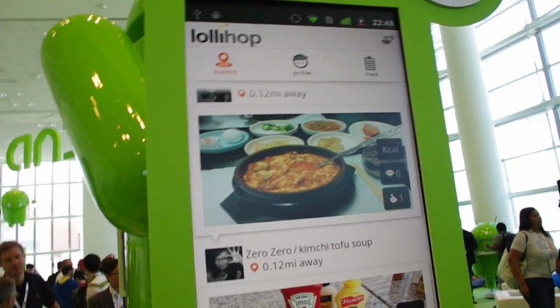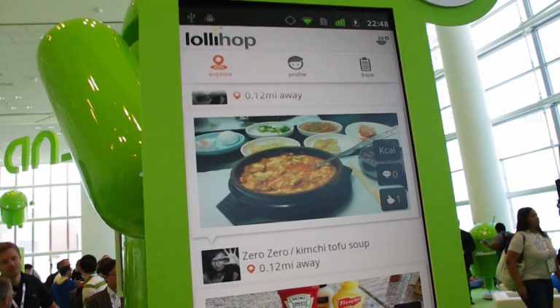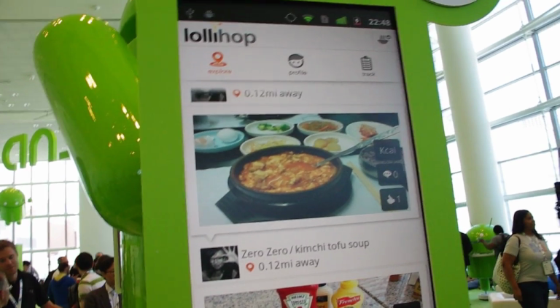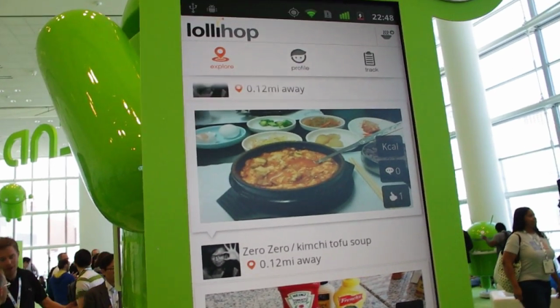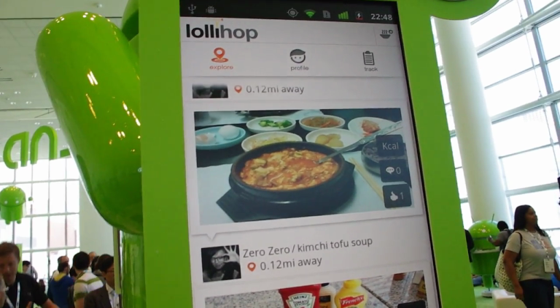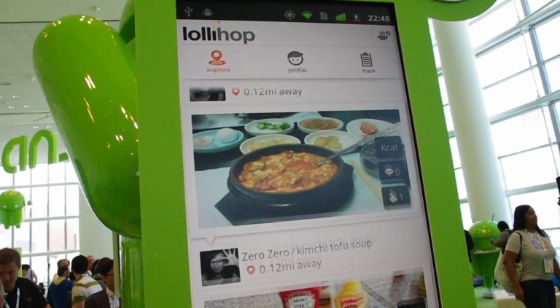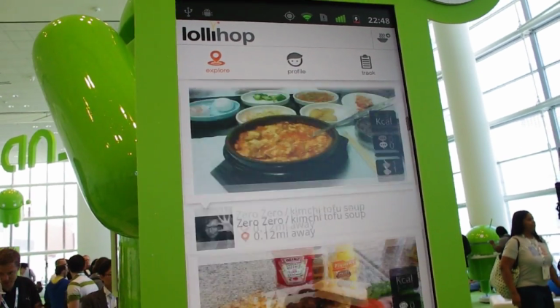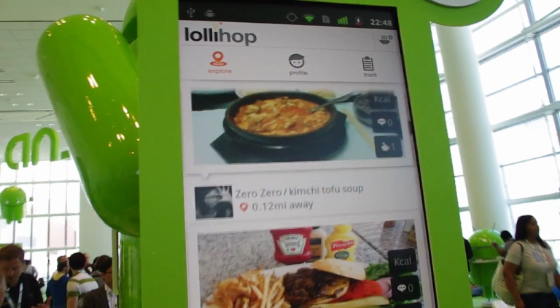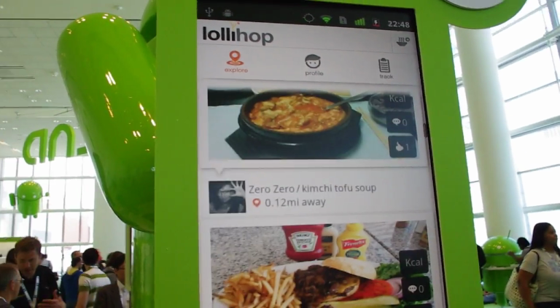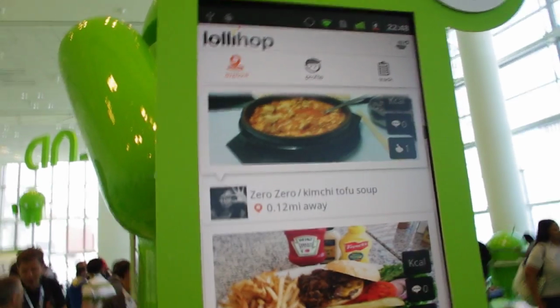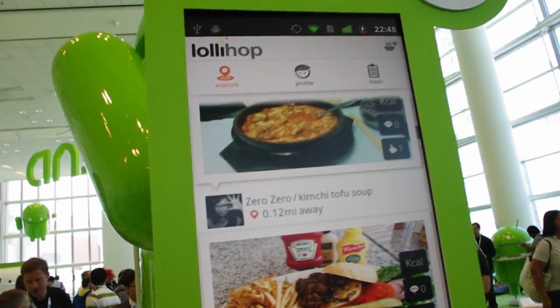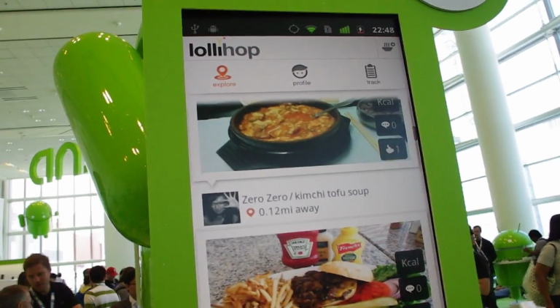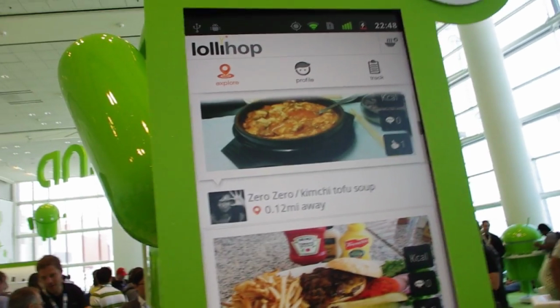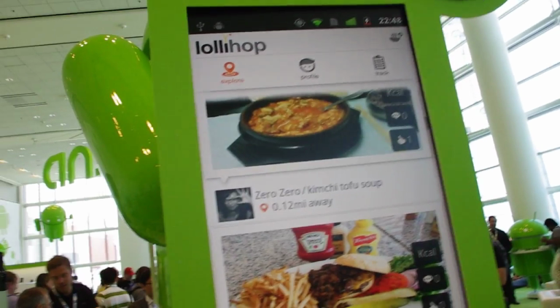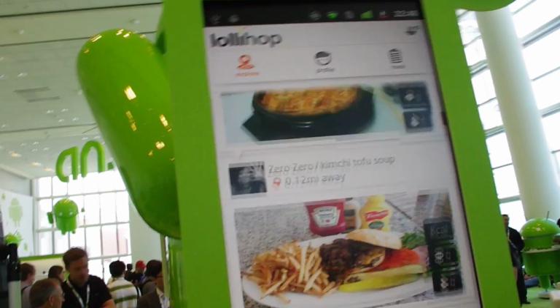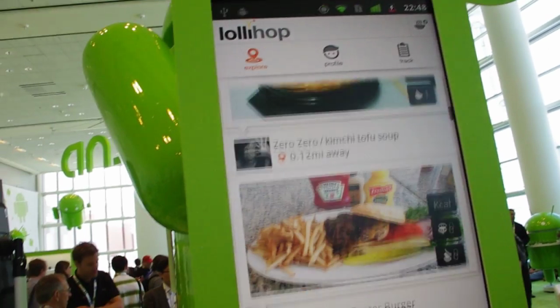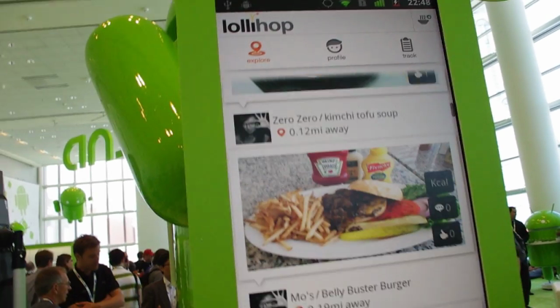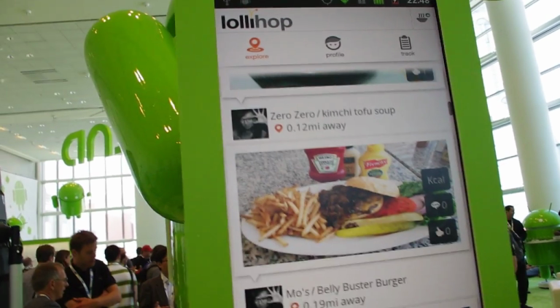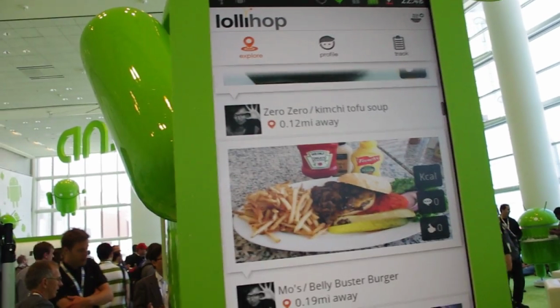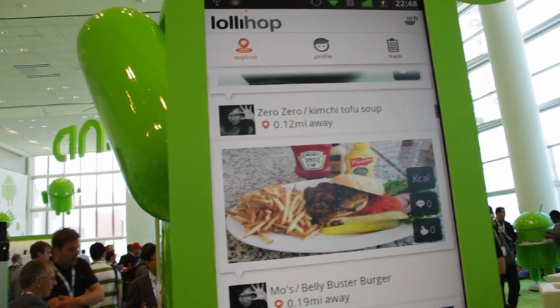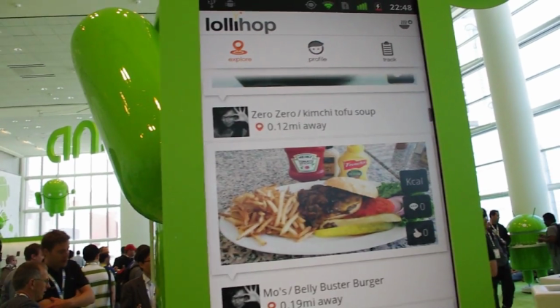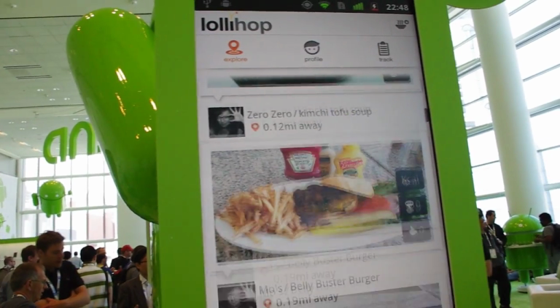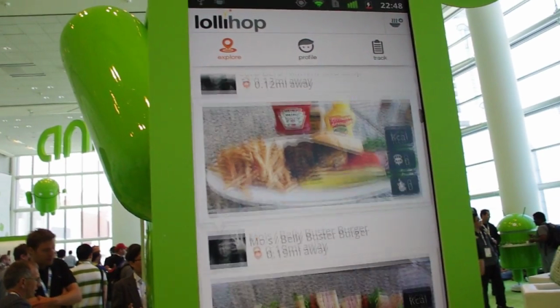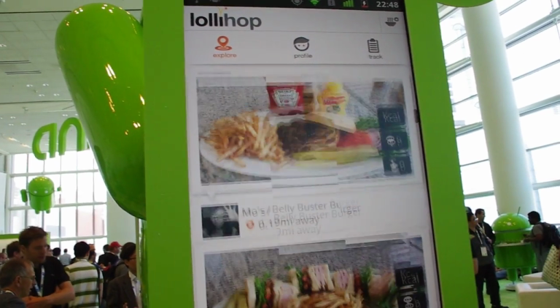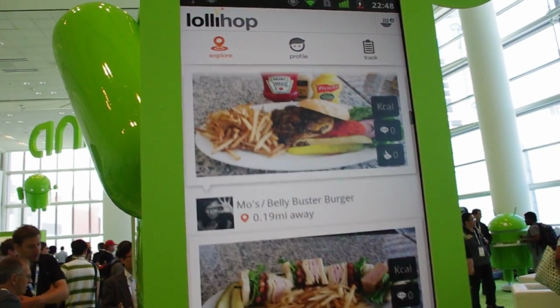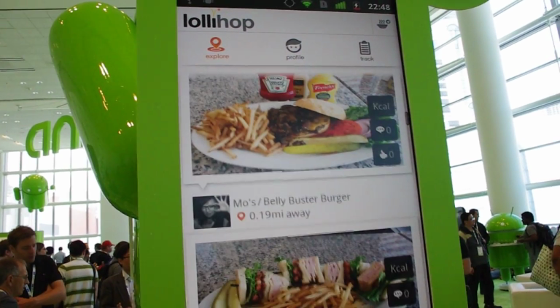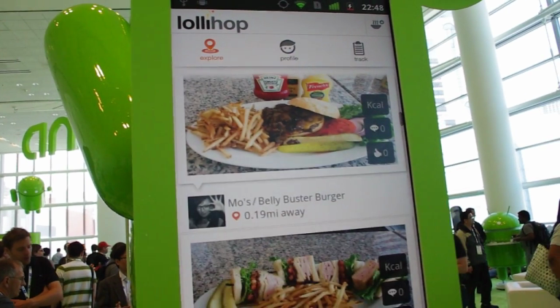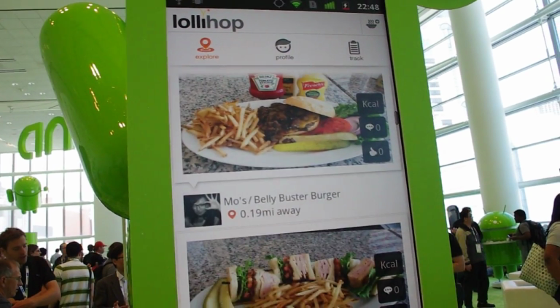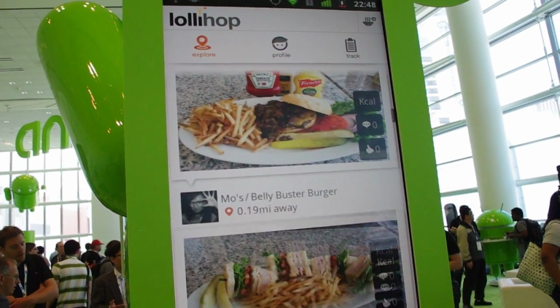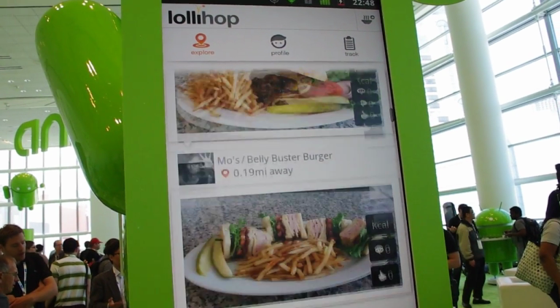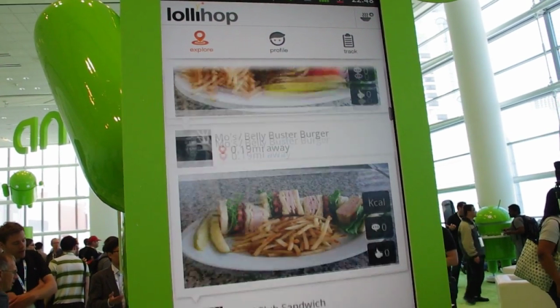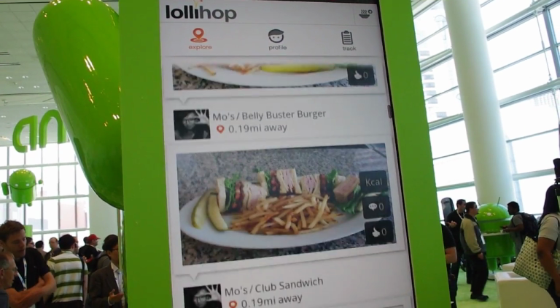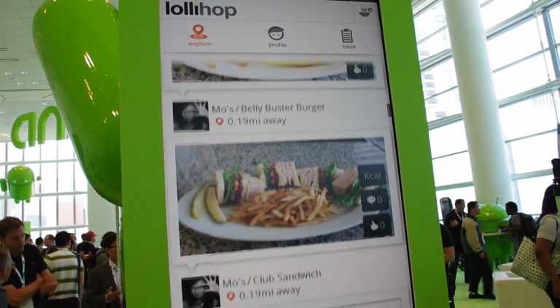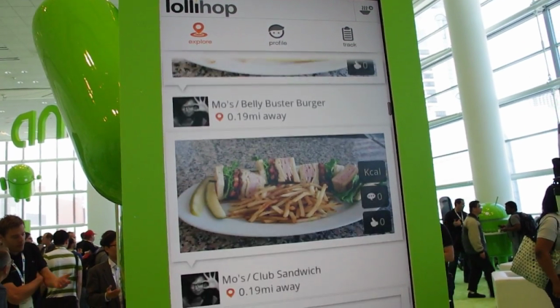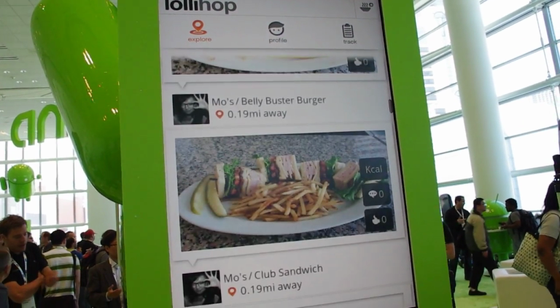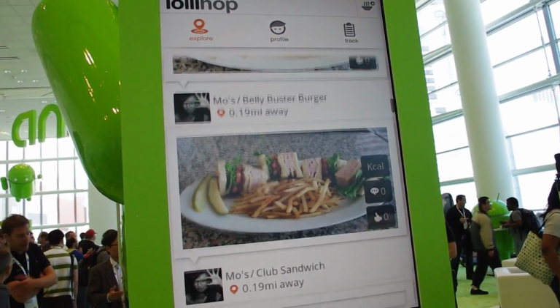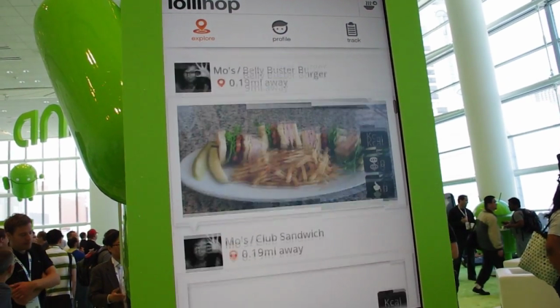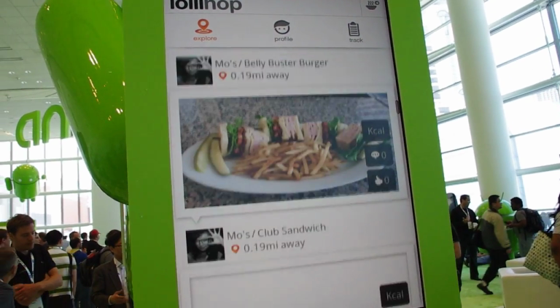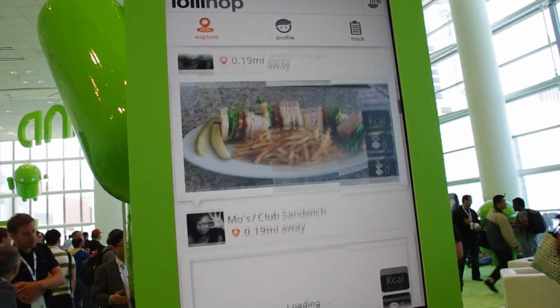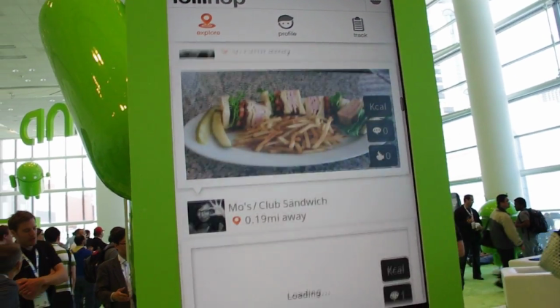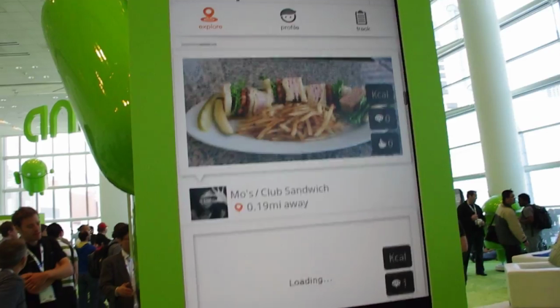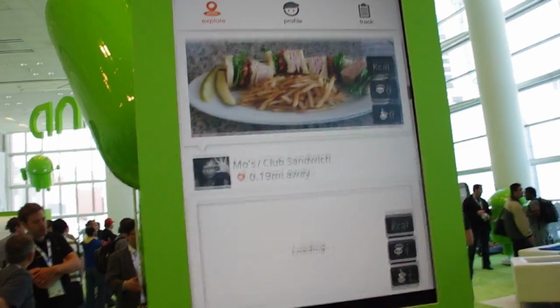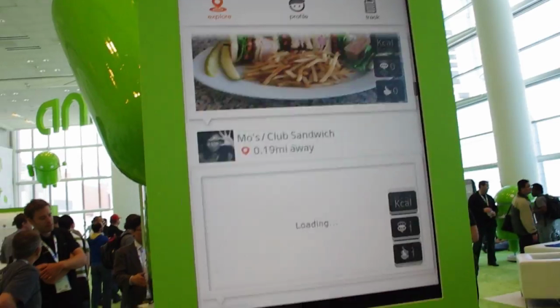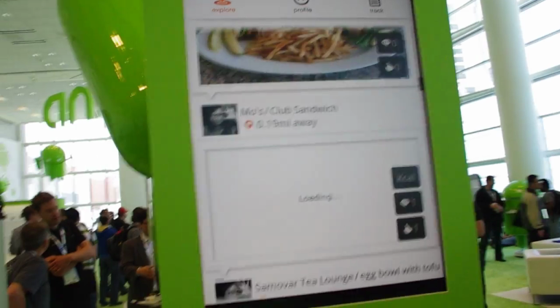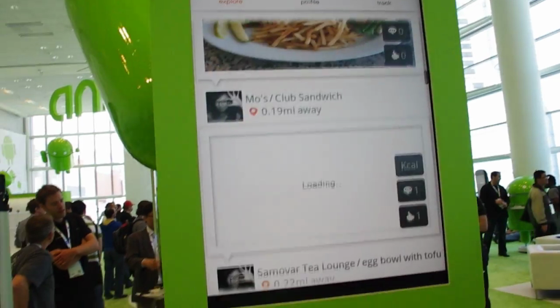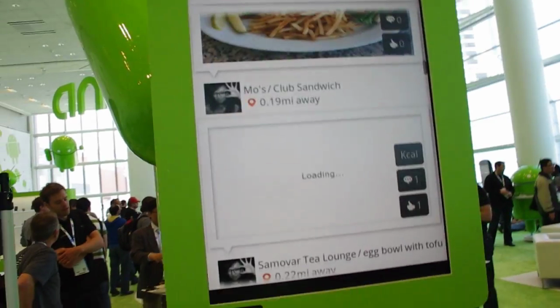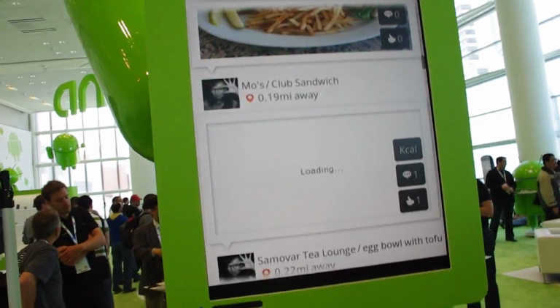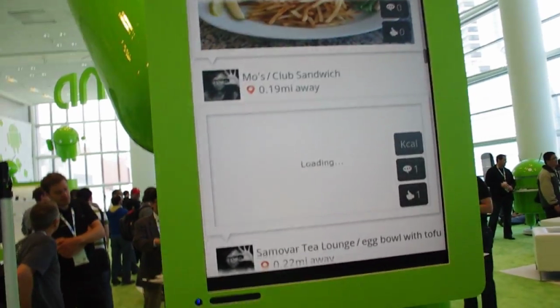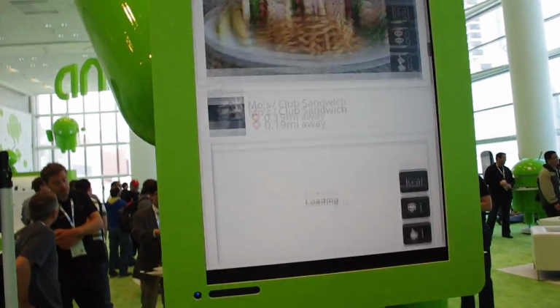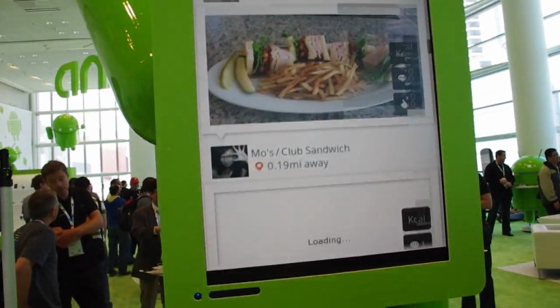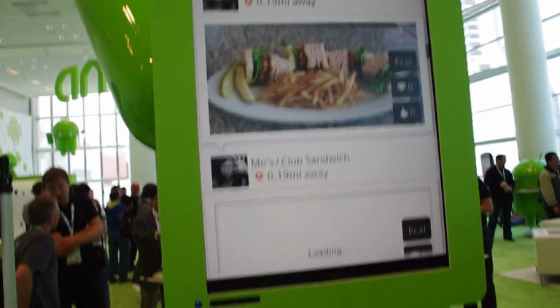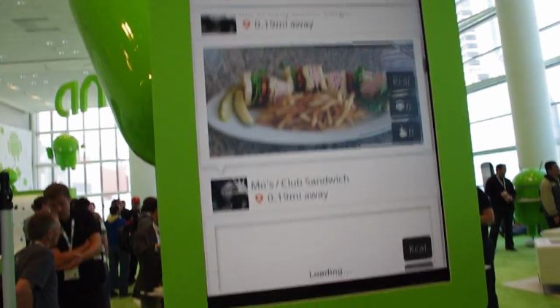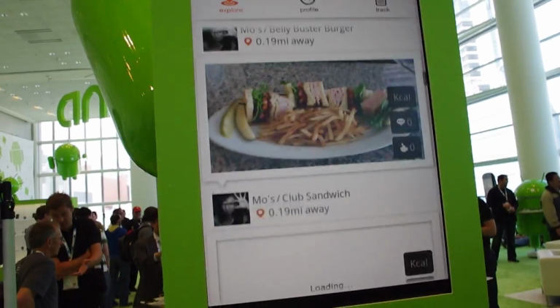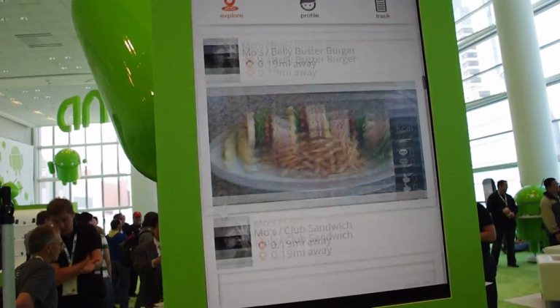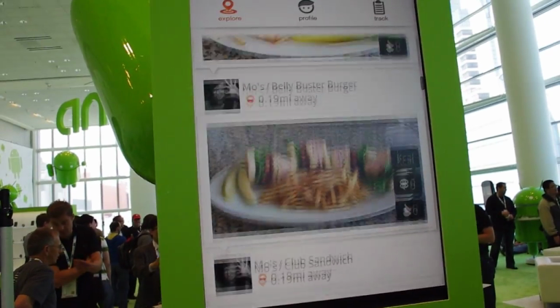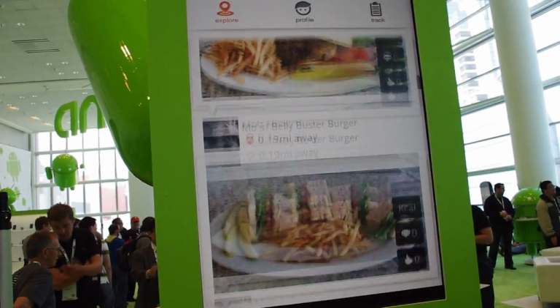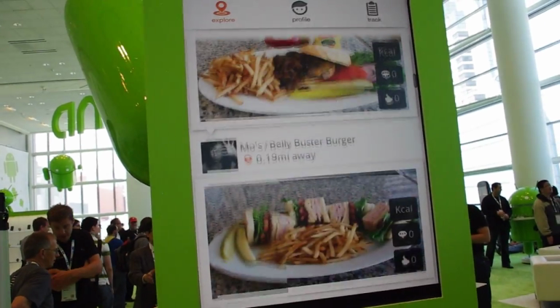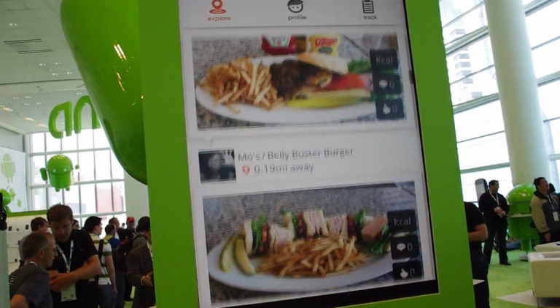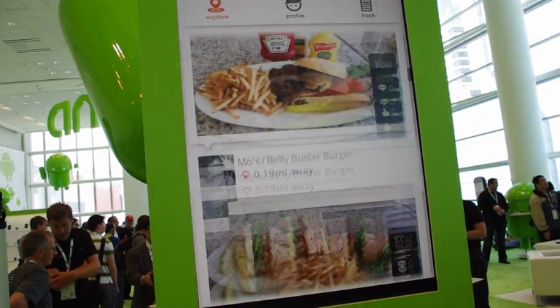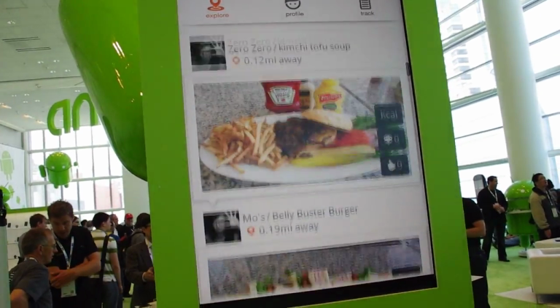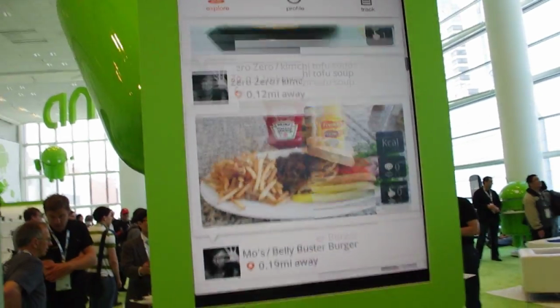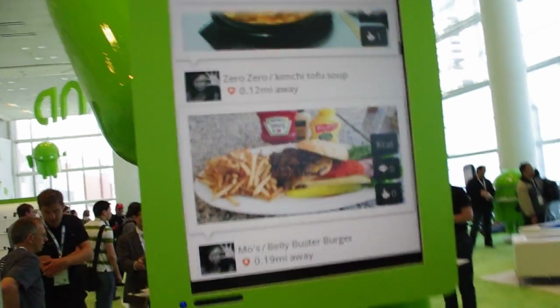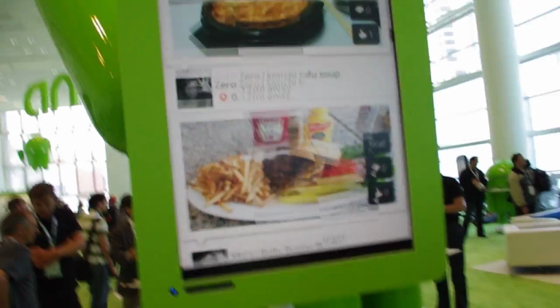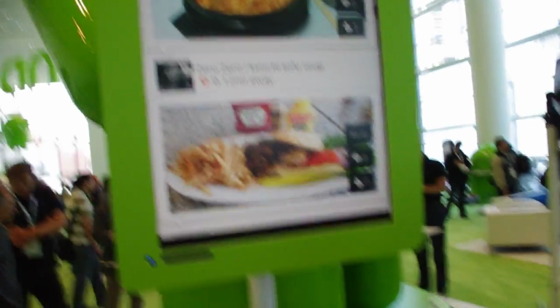Hey guys, this is Andrew from Andronica.com and I'm taking a look at an upcoming app called LolliHop, and they're going to tell us more about it right now.